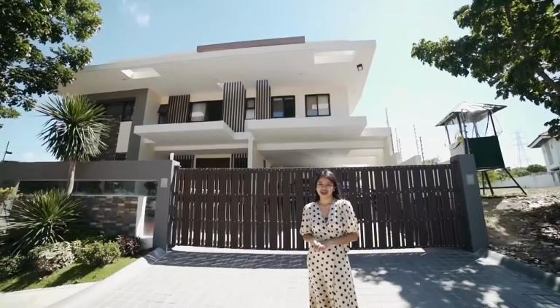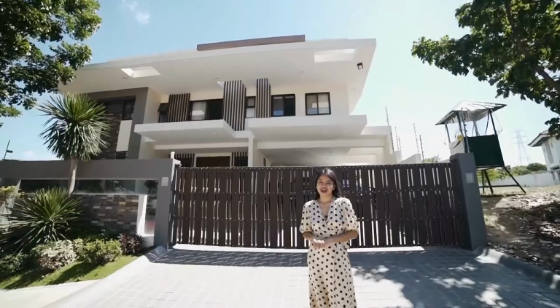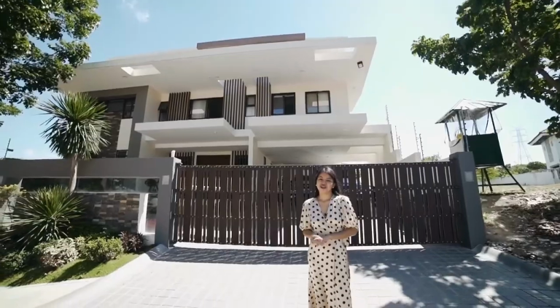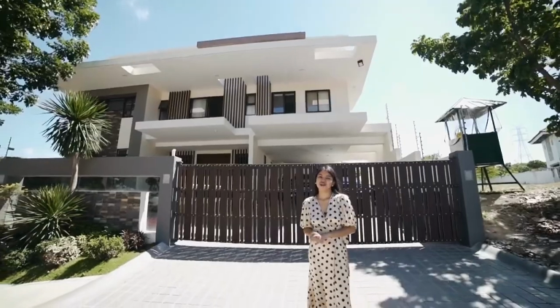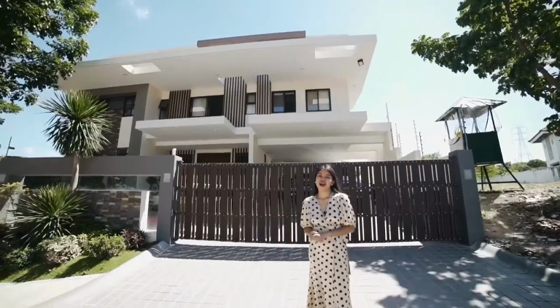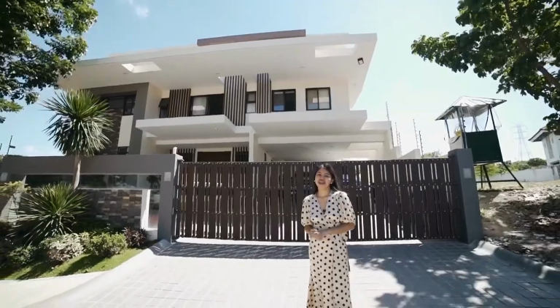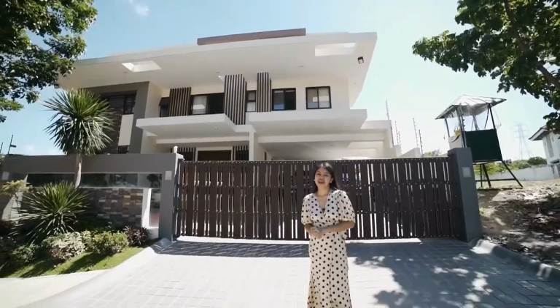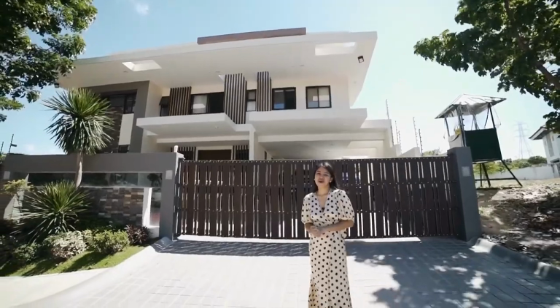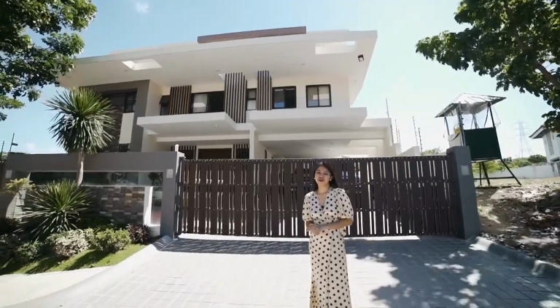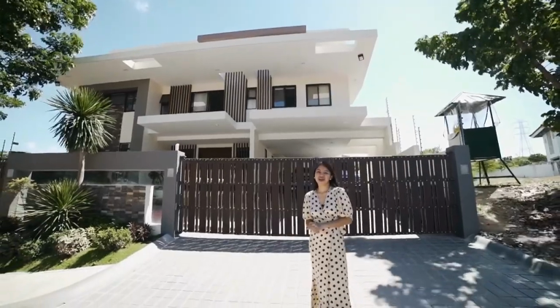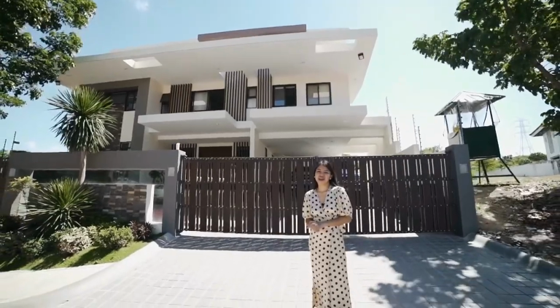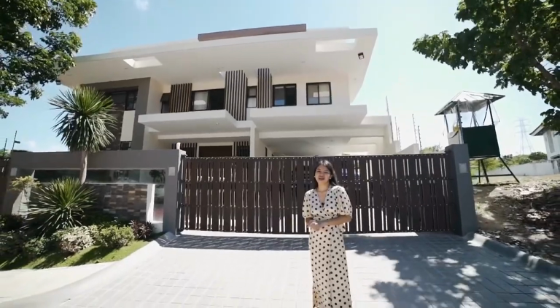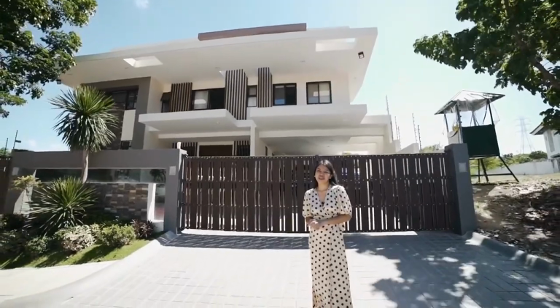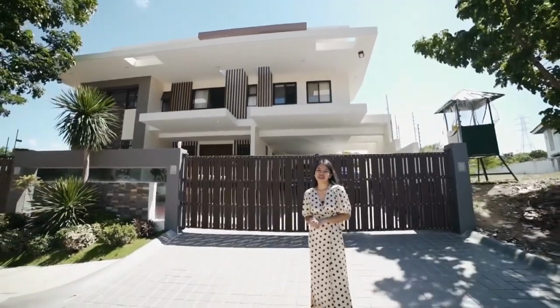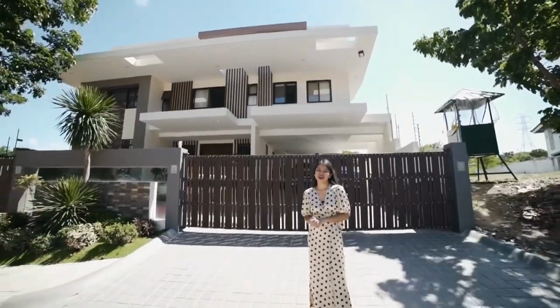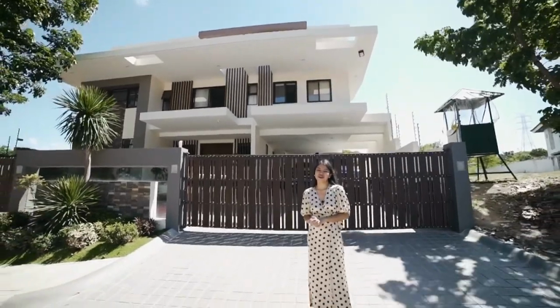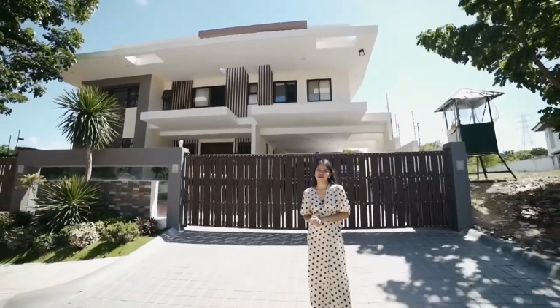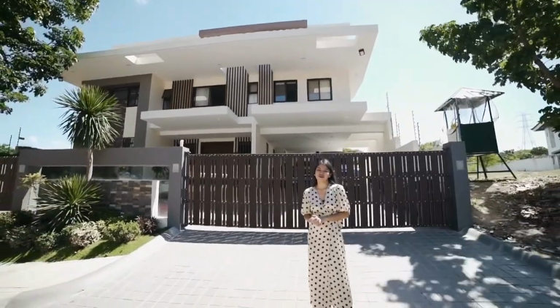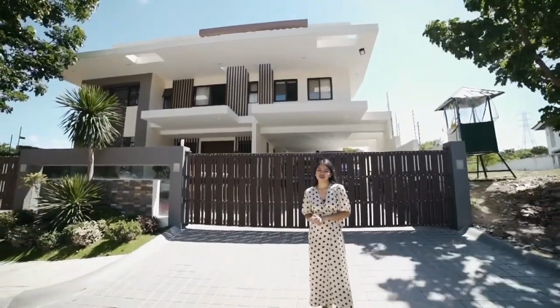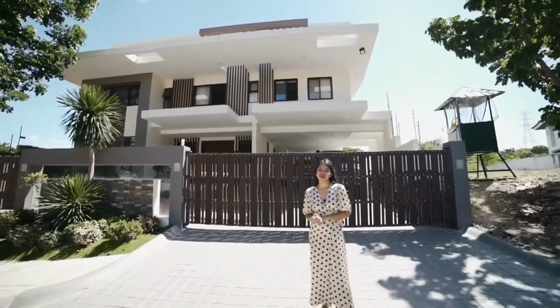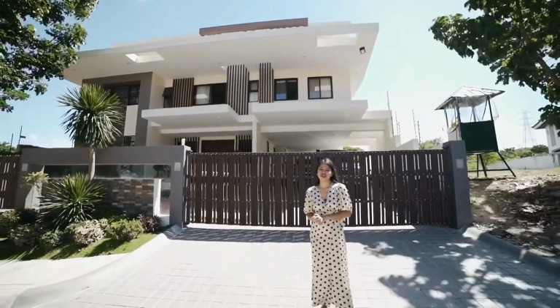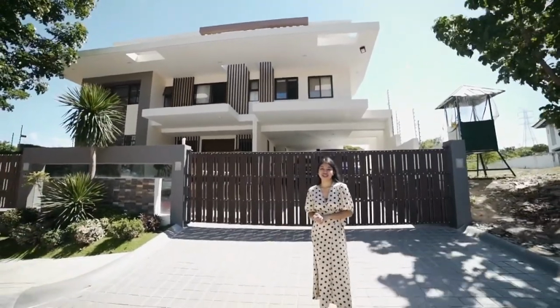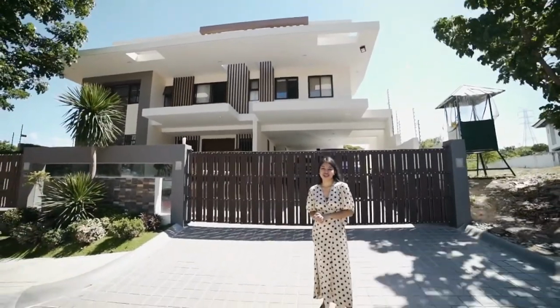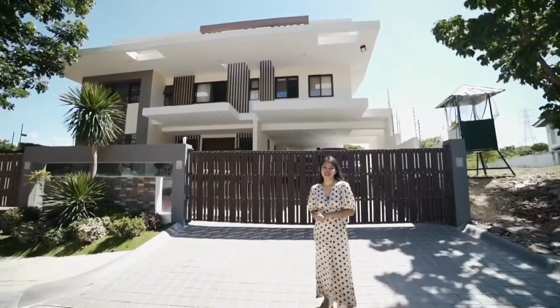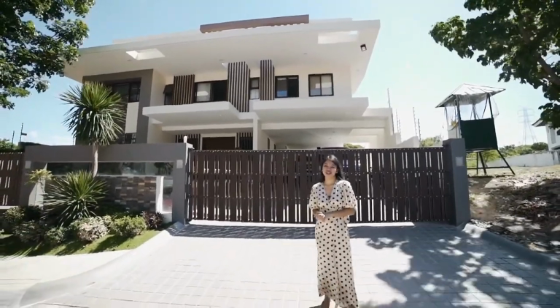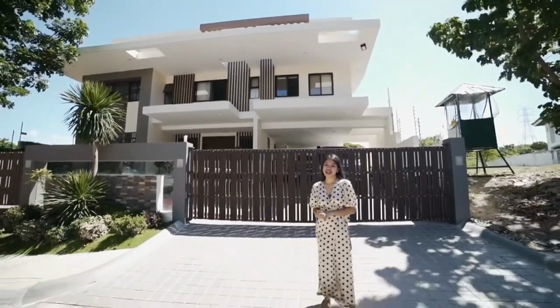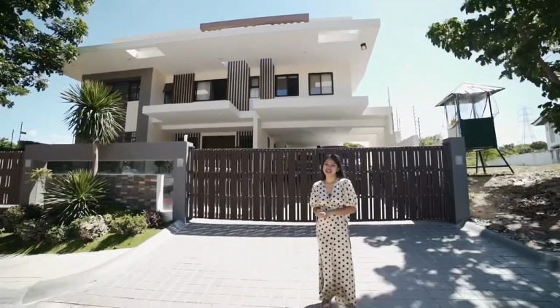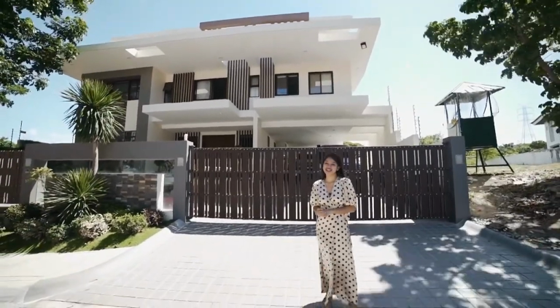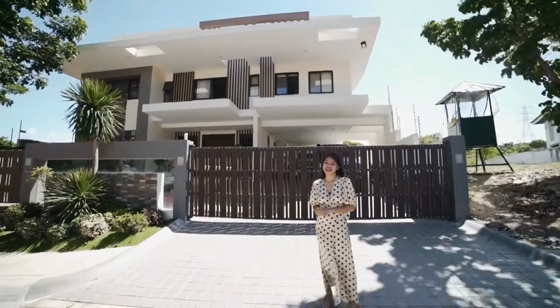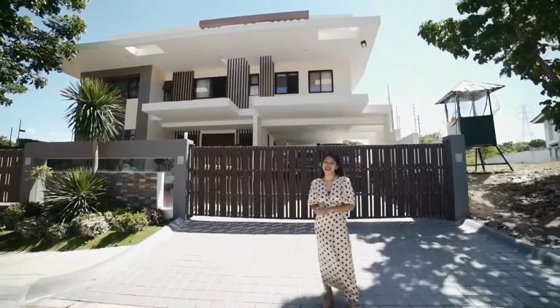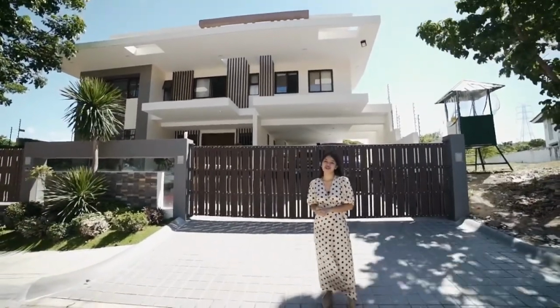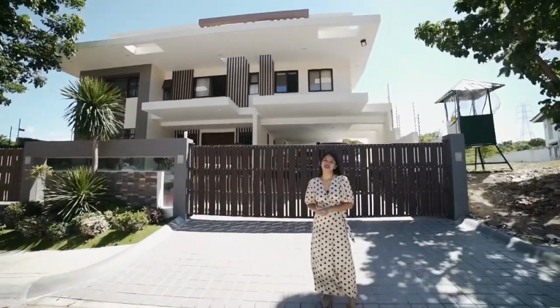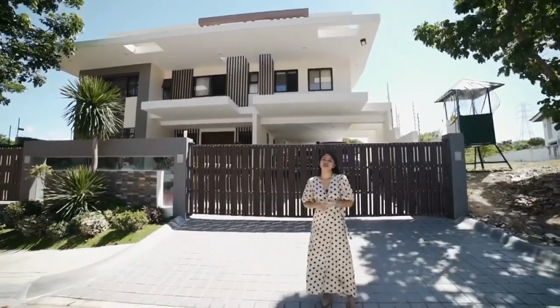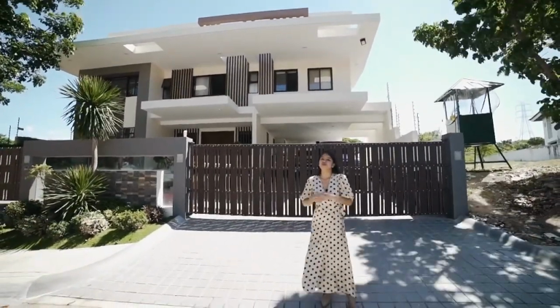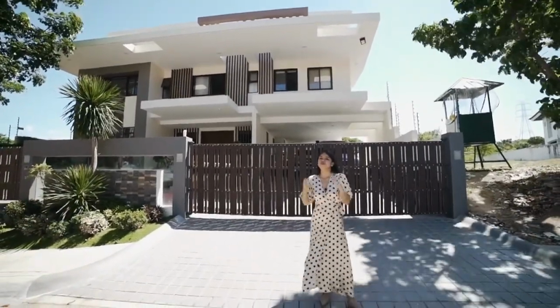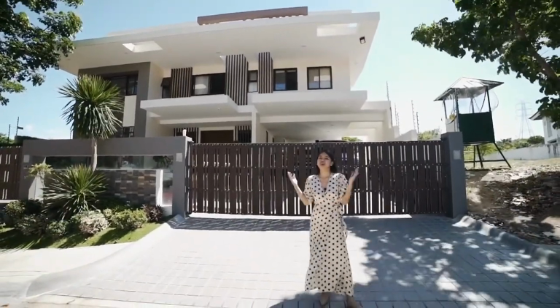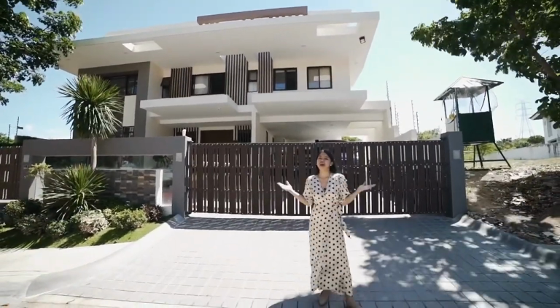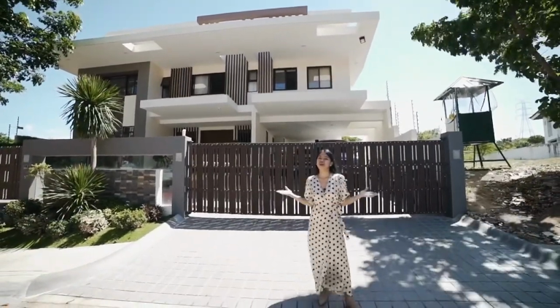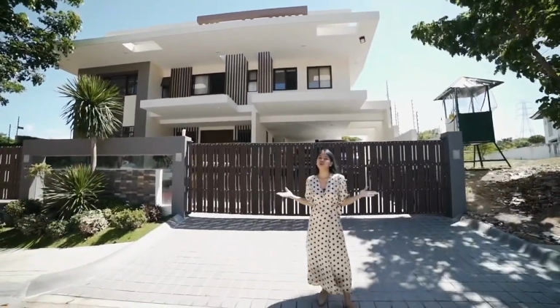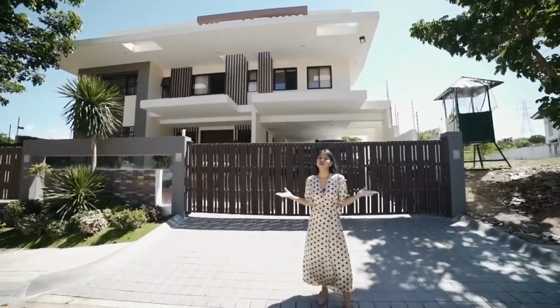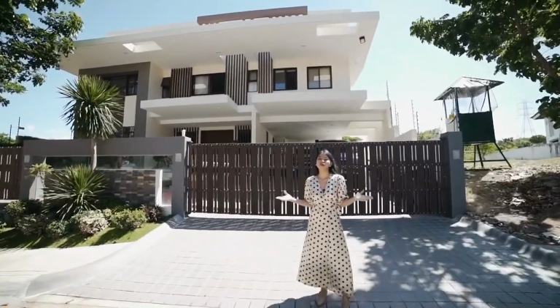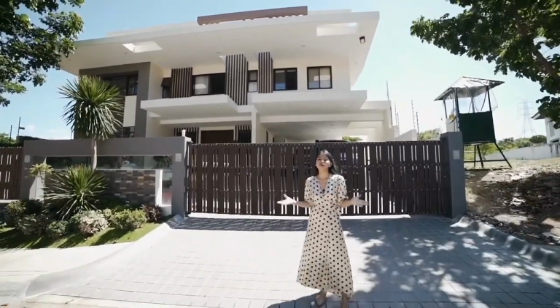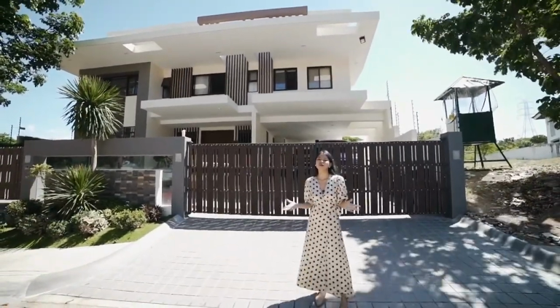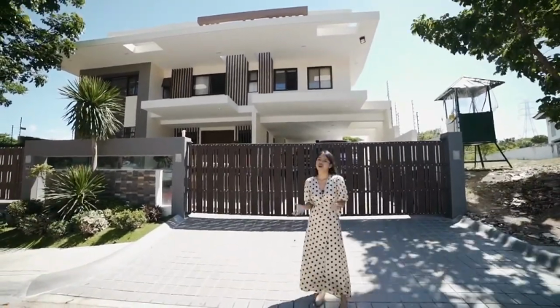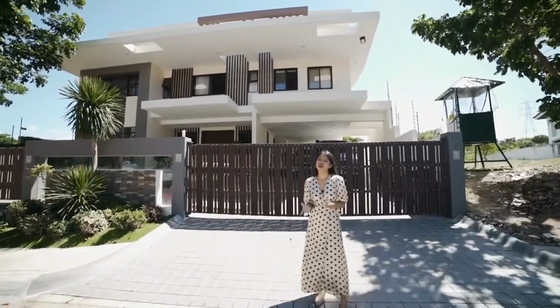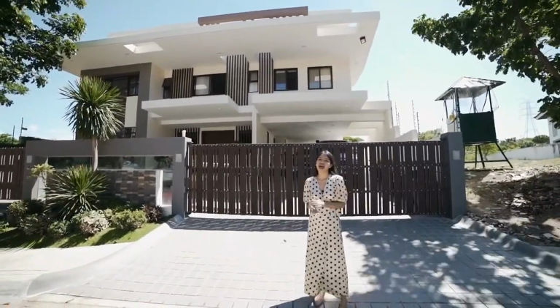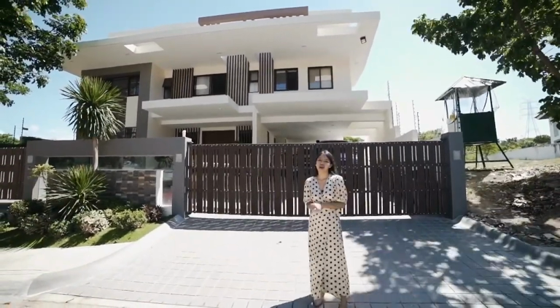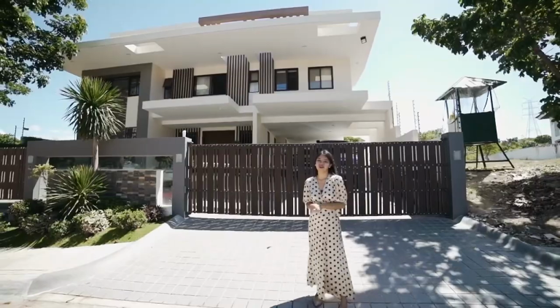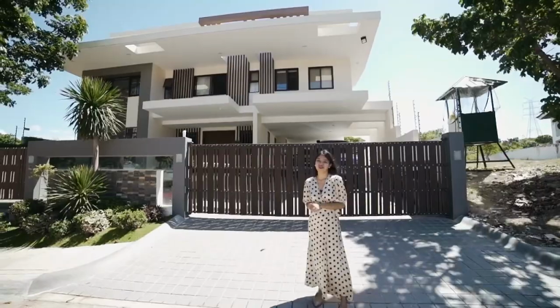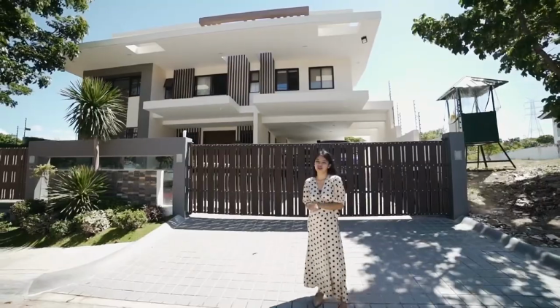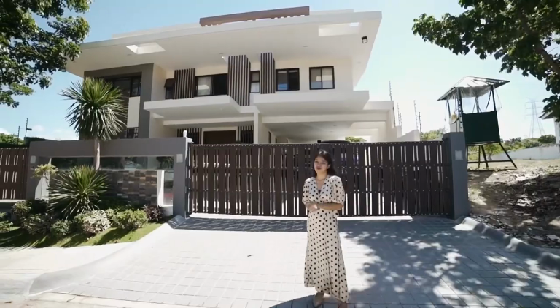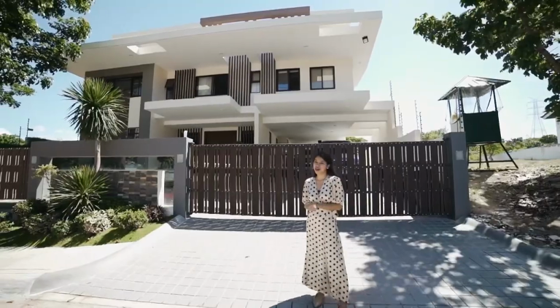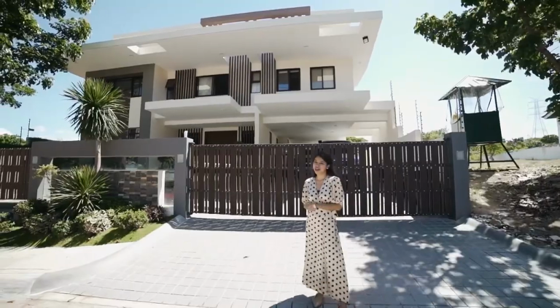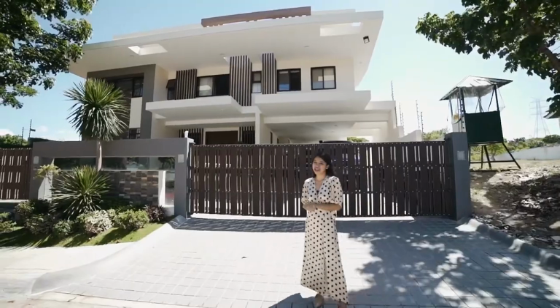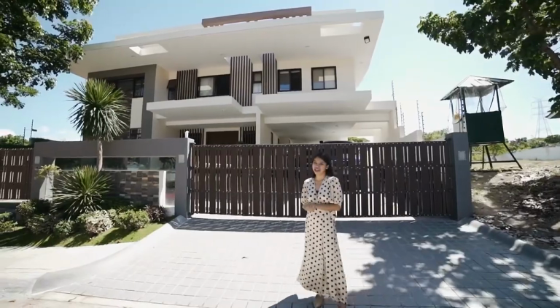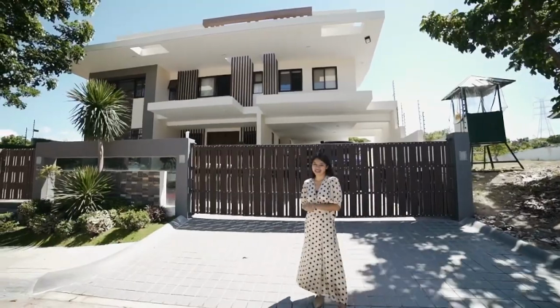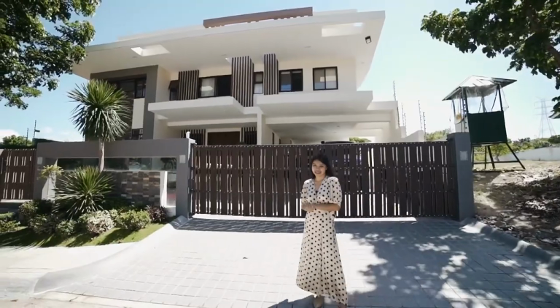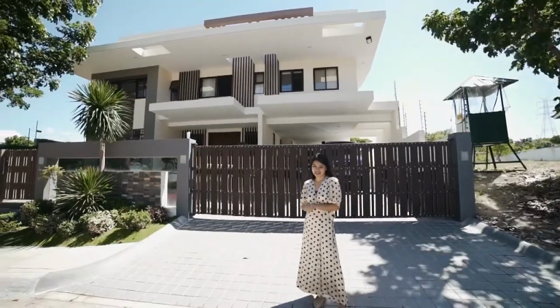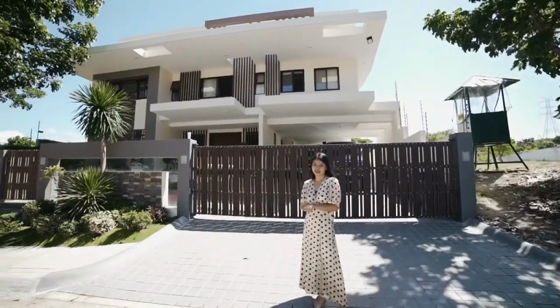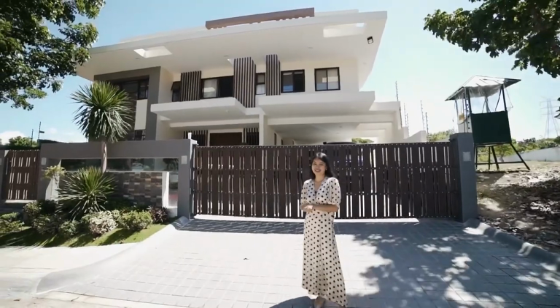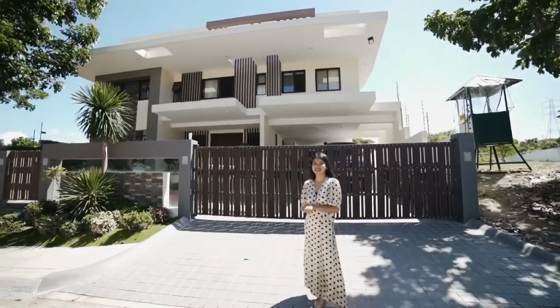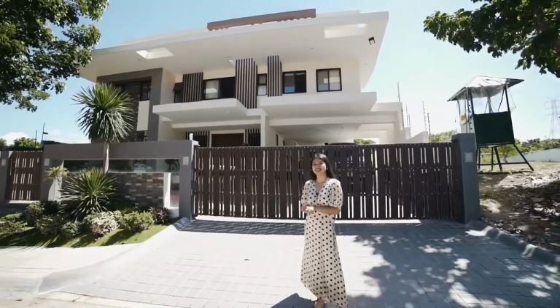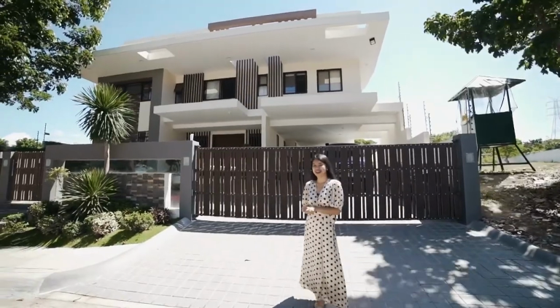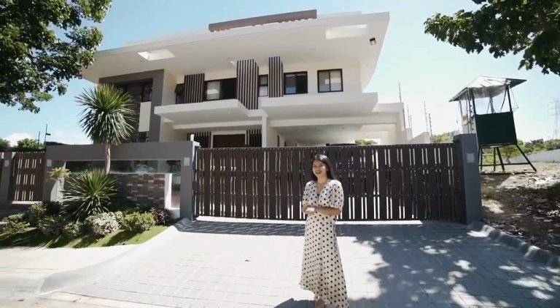Right now we're here at South Woods Residential Estate in this brand new two-story house. Come on in and let's see what's inside.